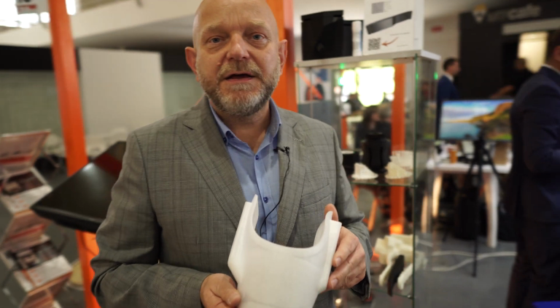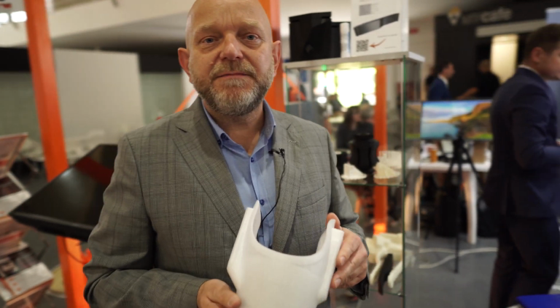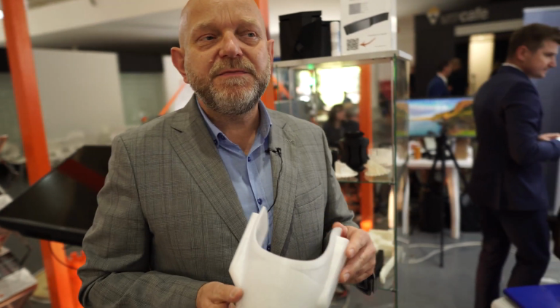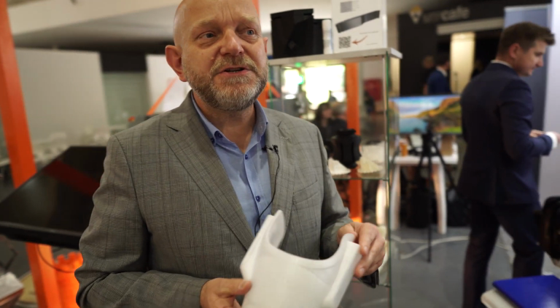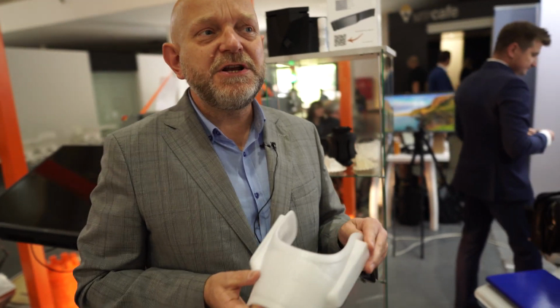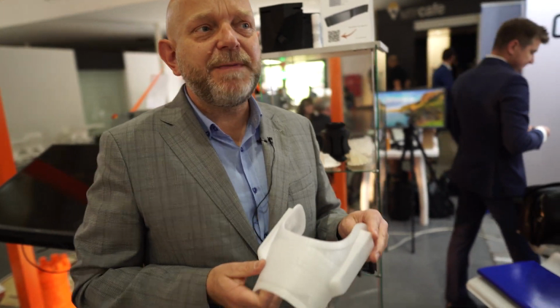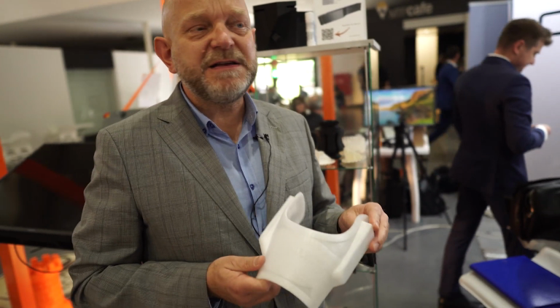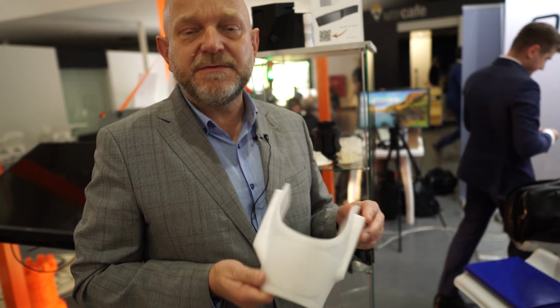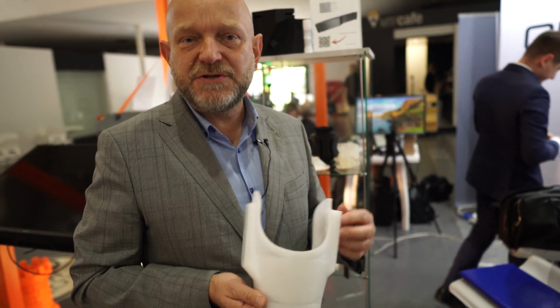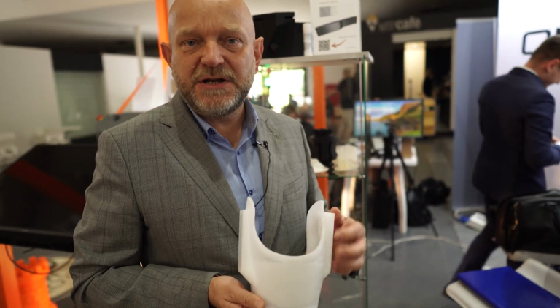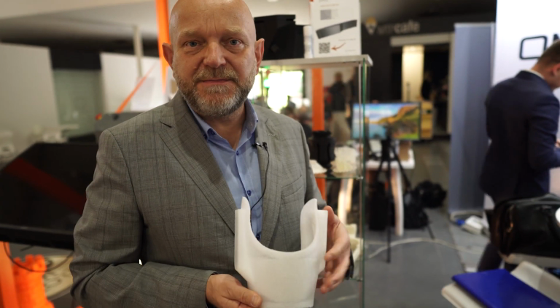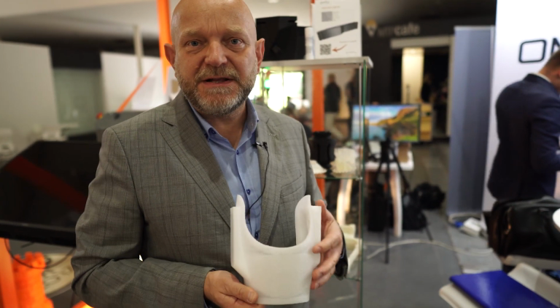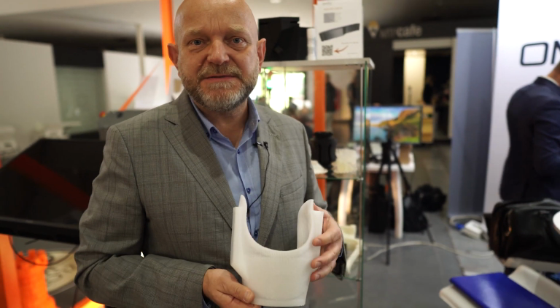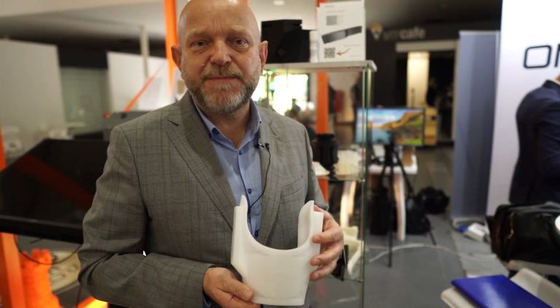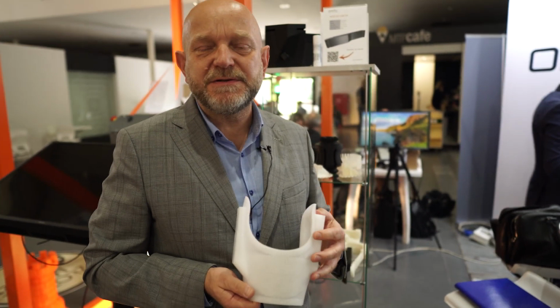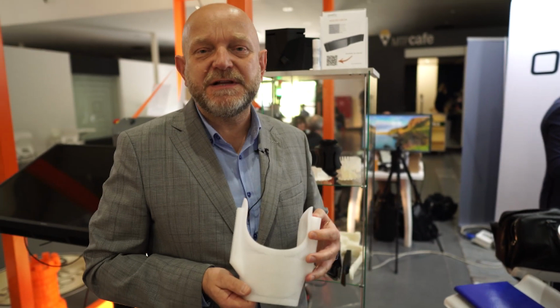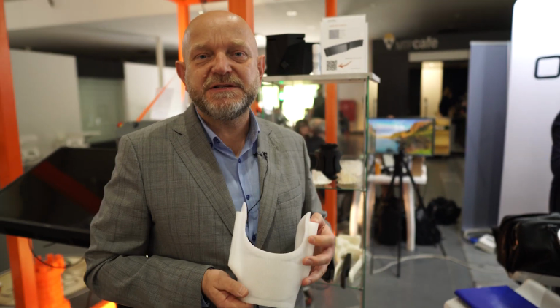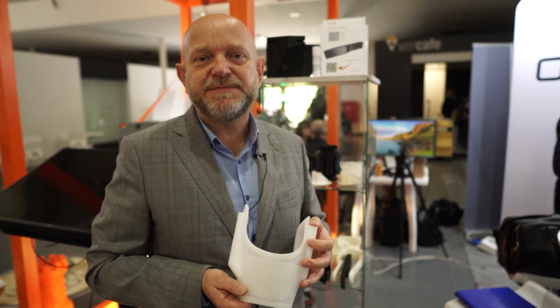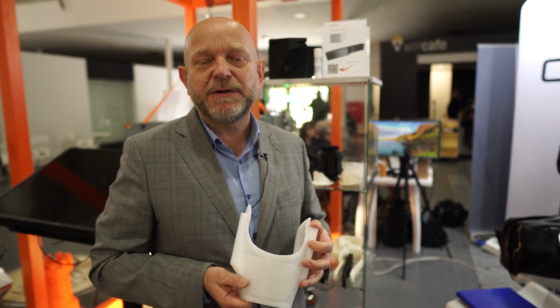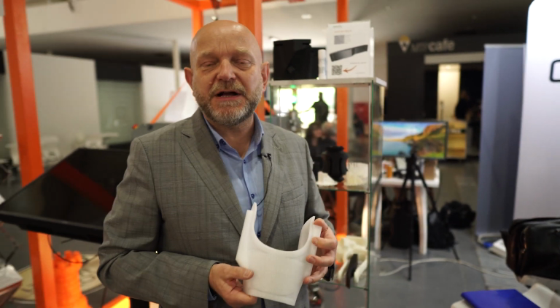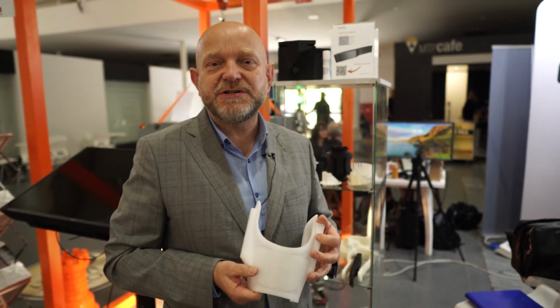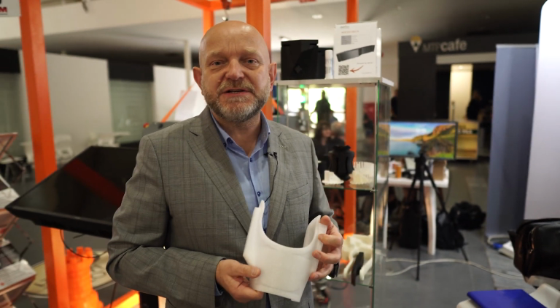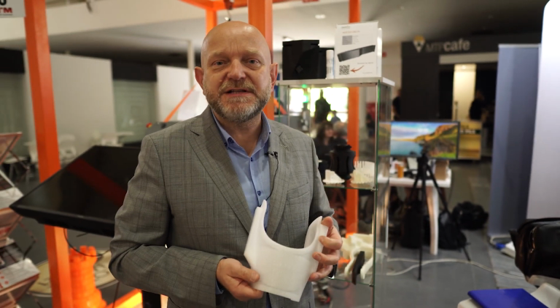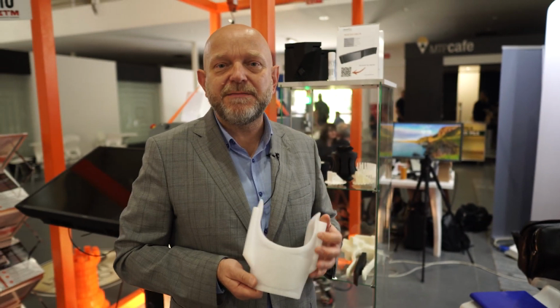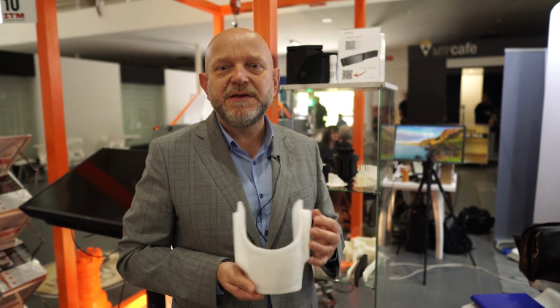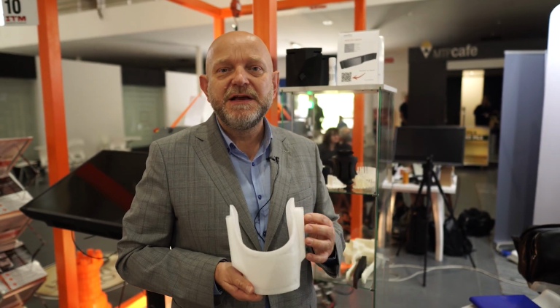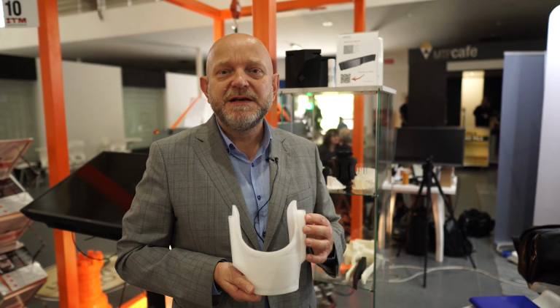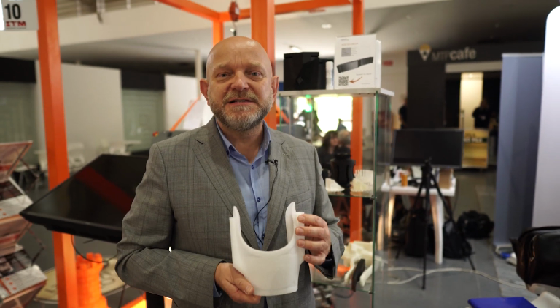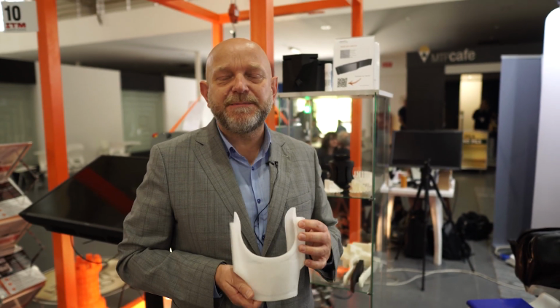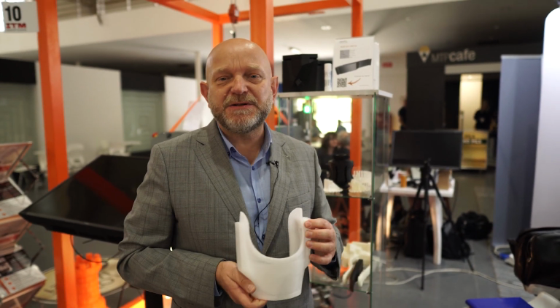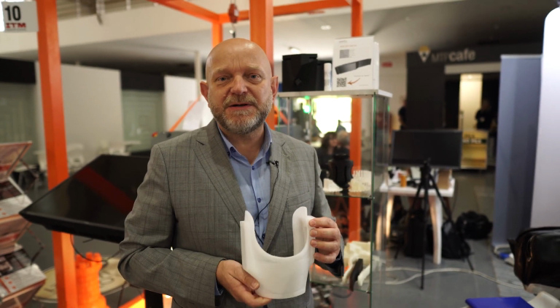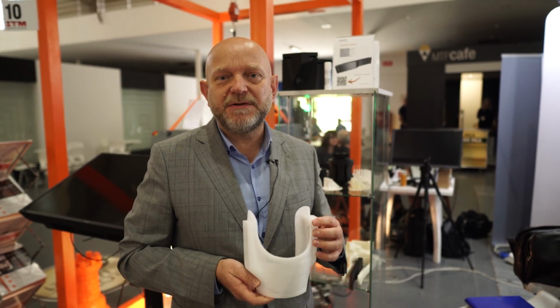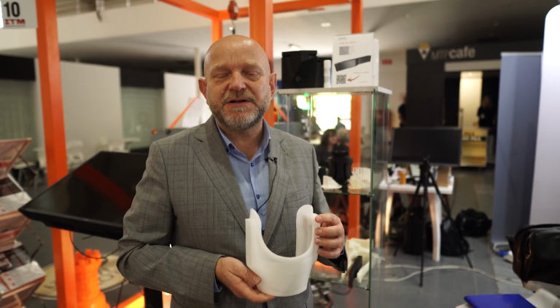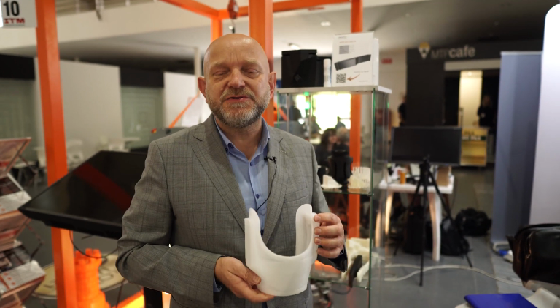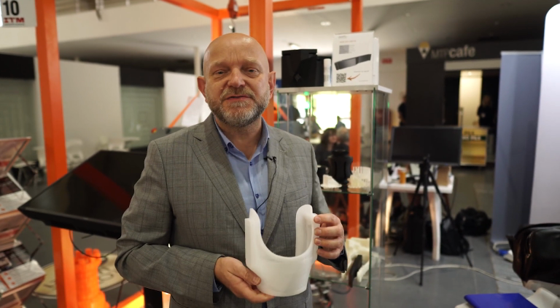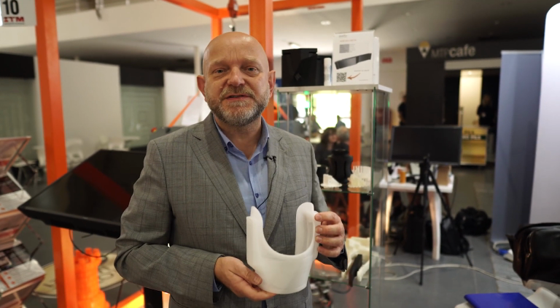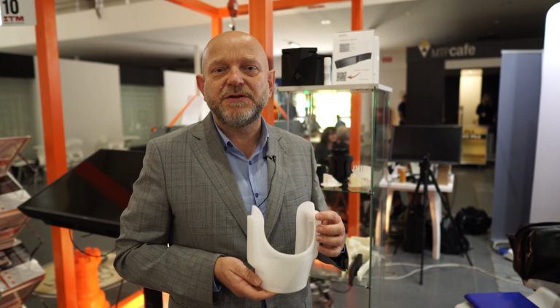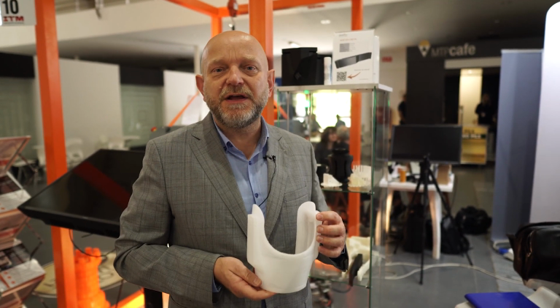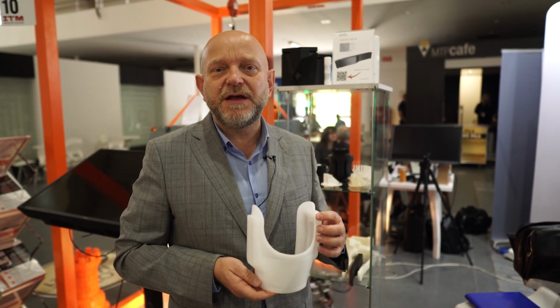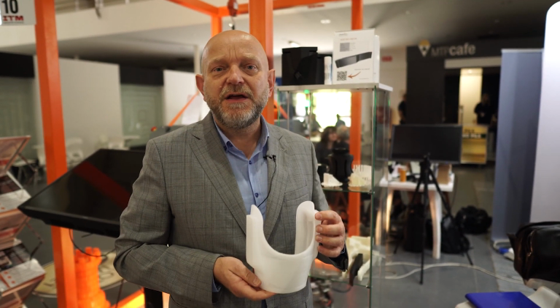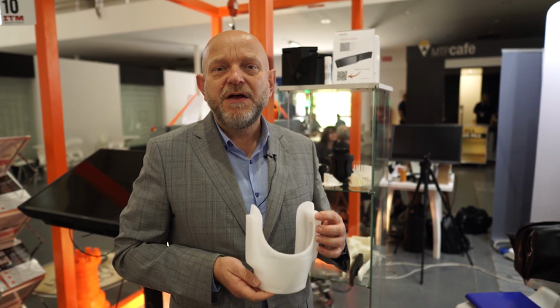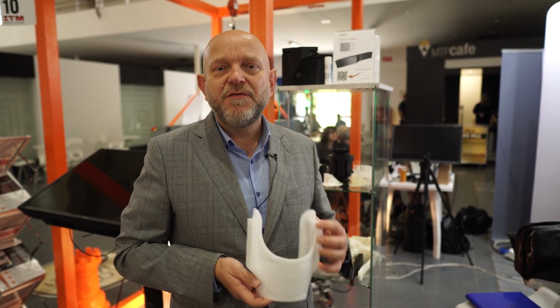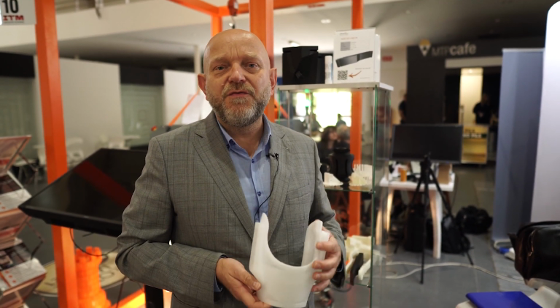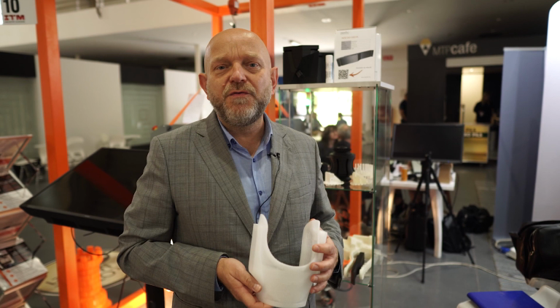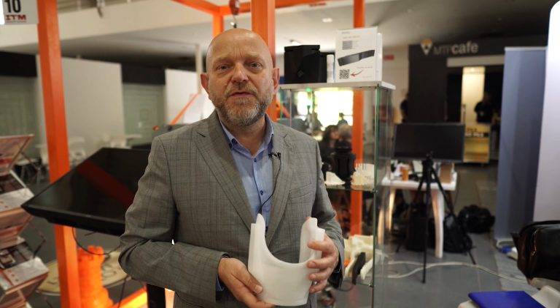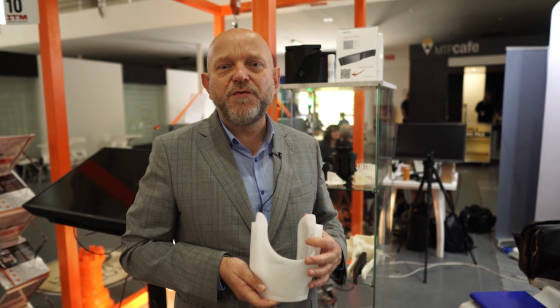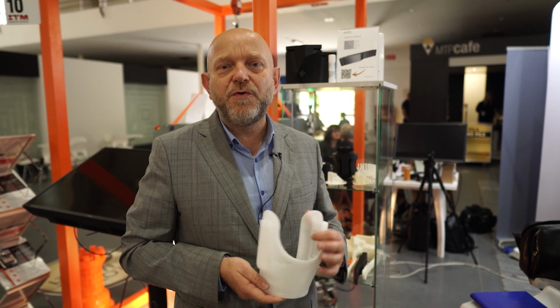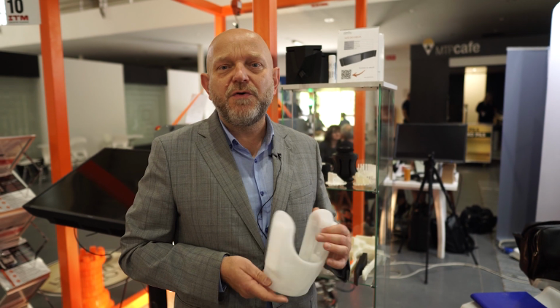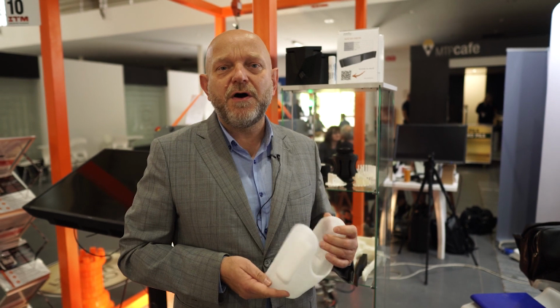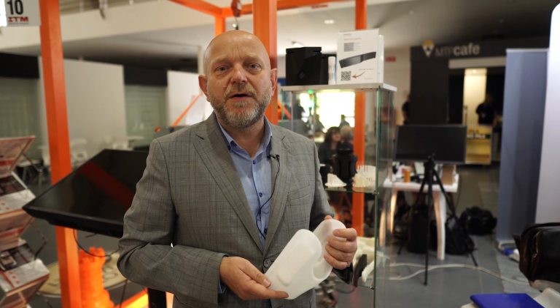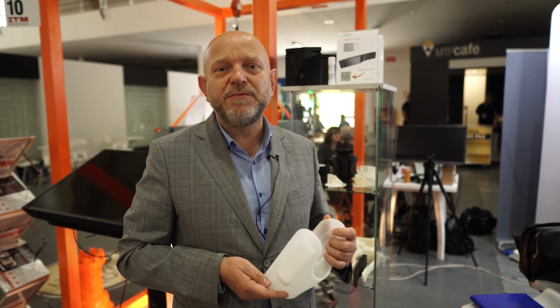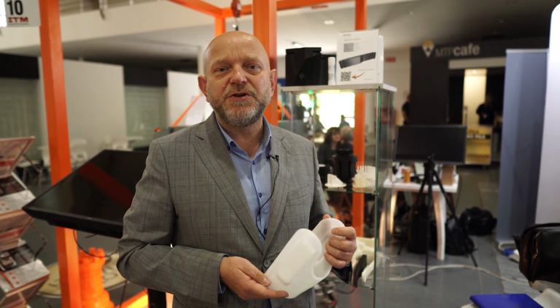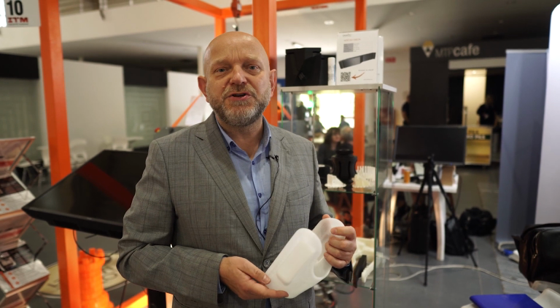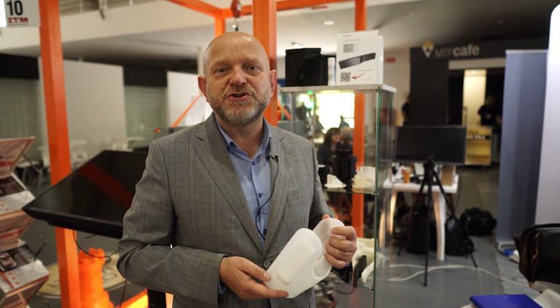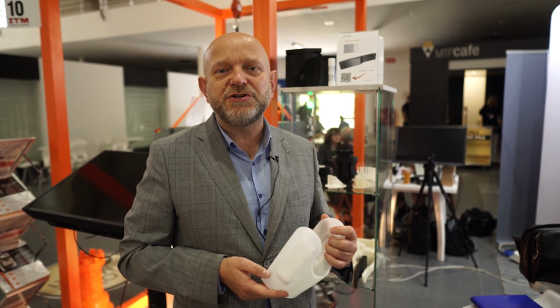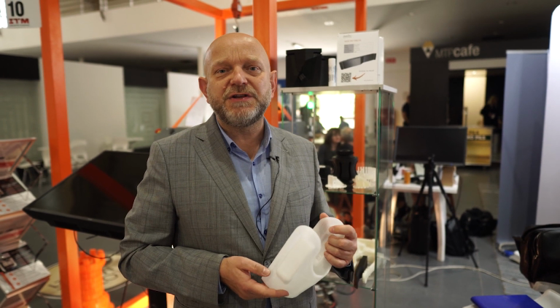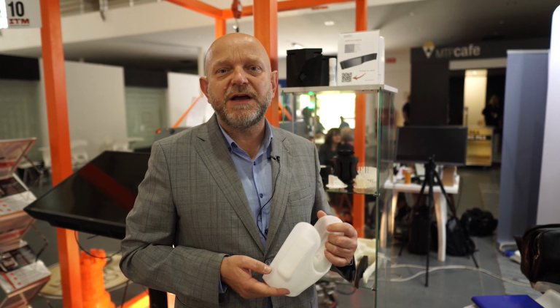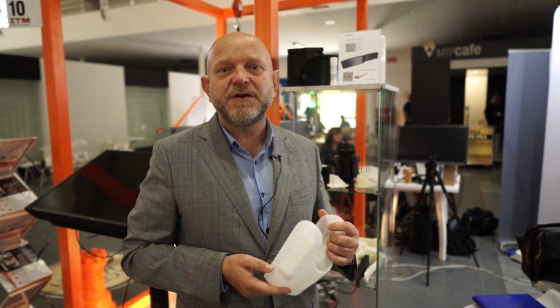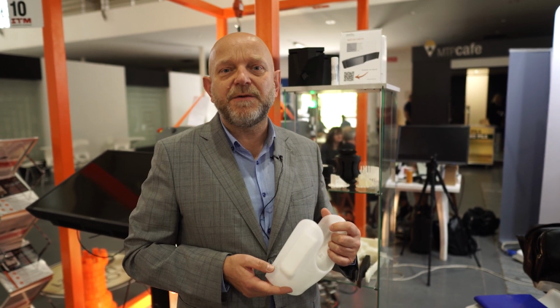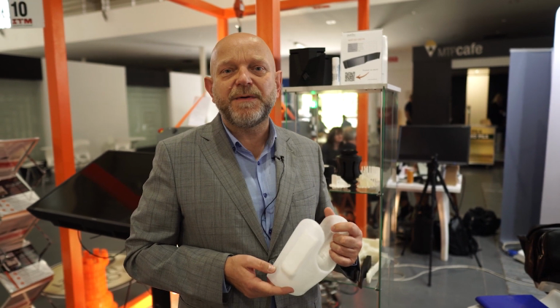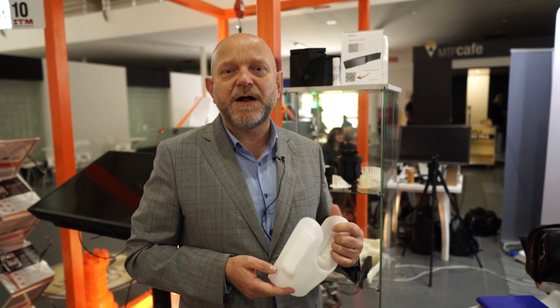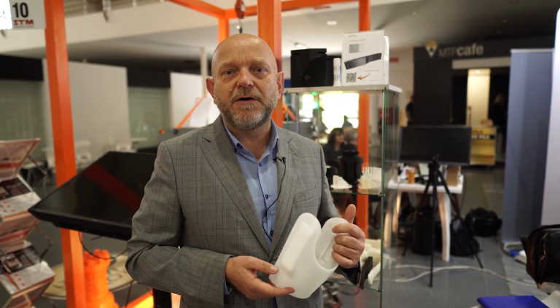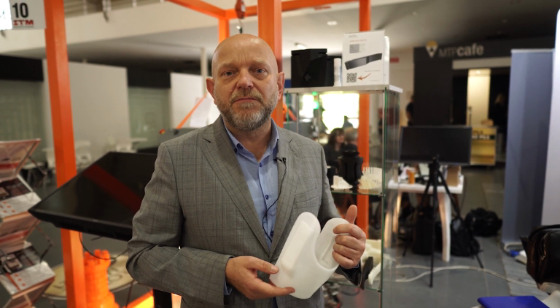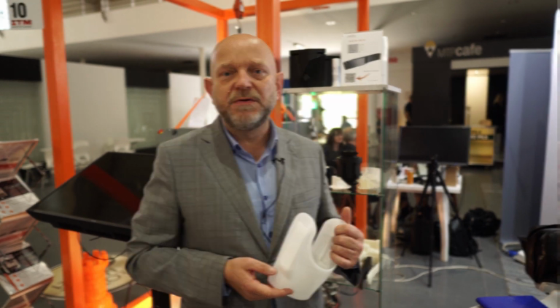If you would like to get to know us or meet with us, visit our website at www.omni3d.com.